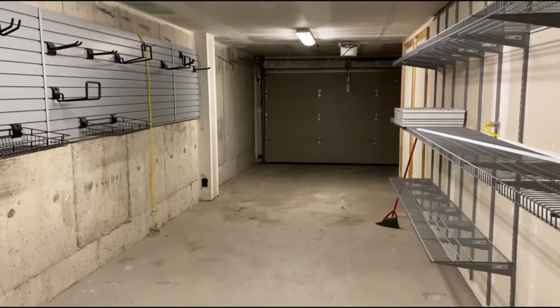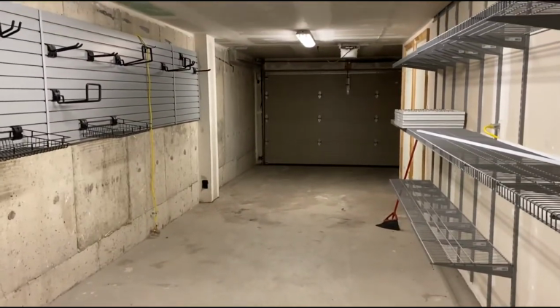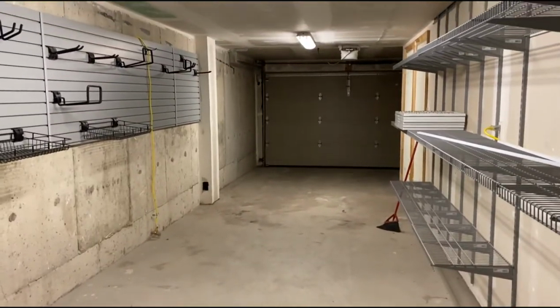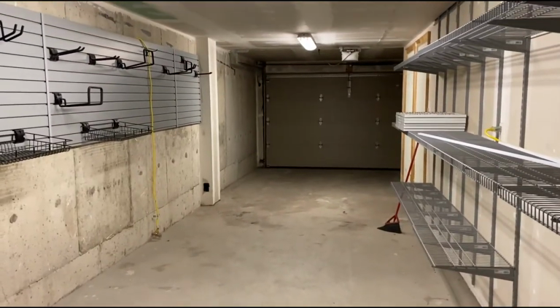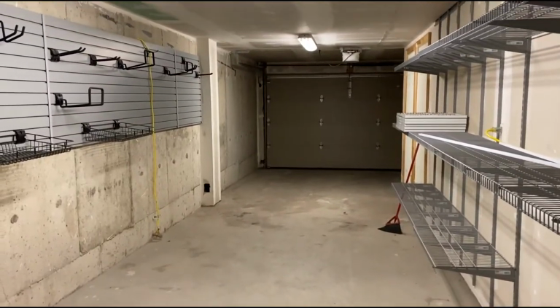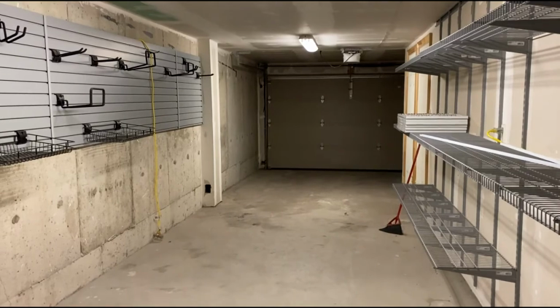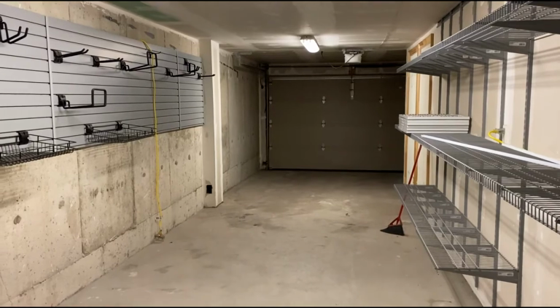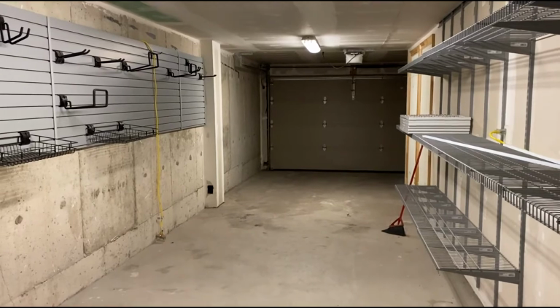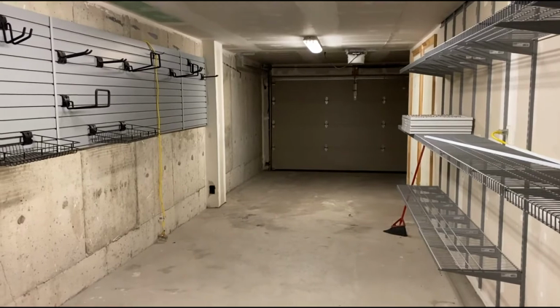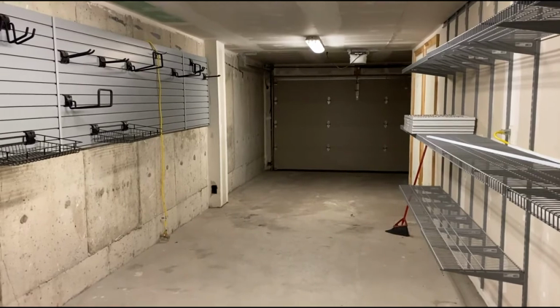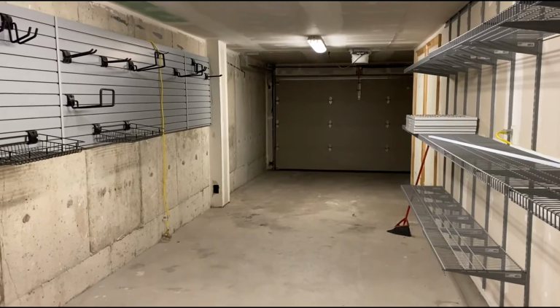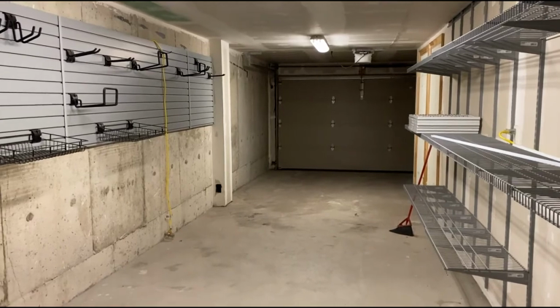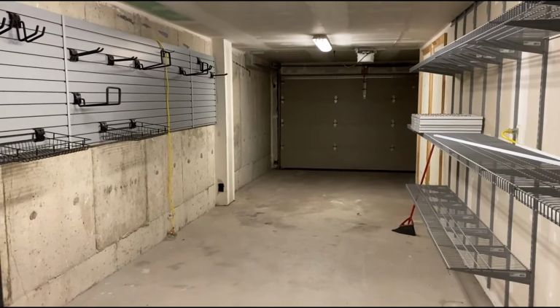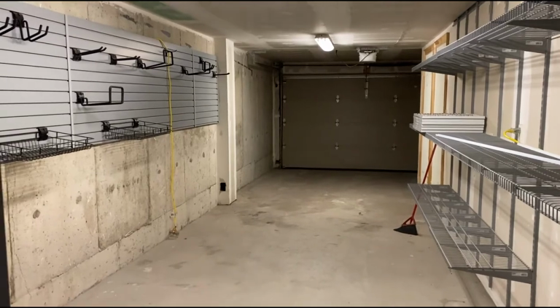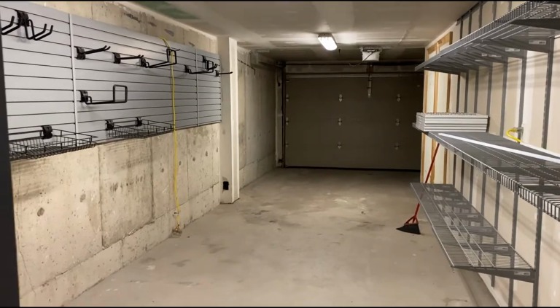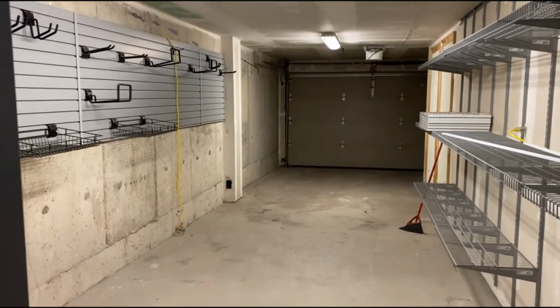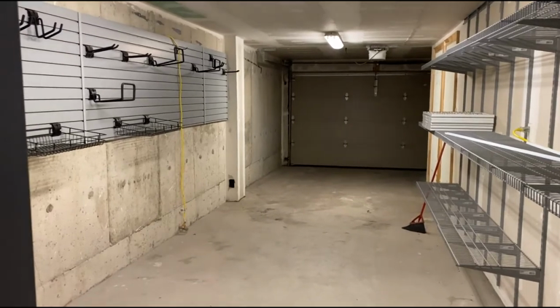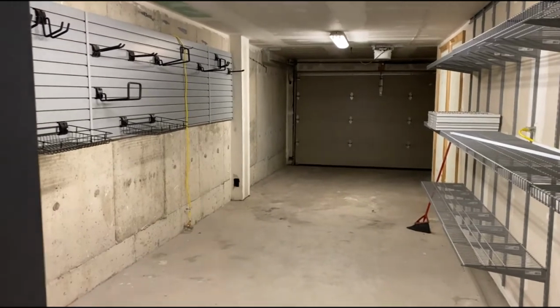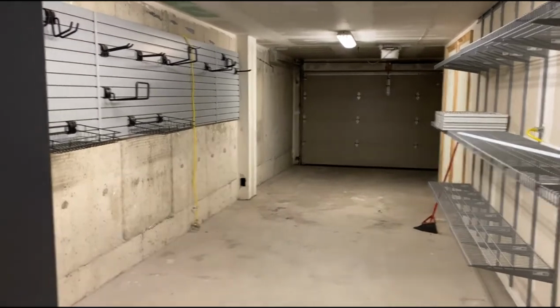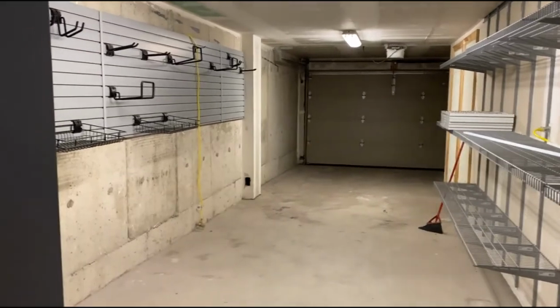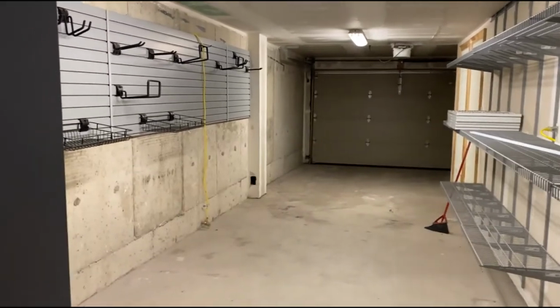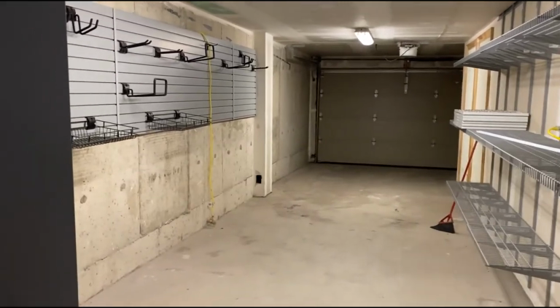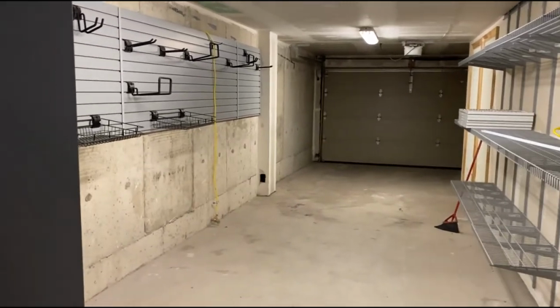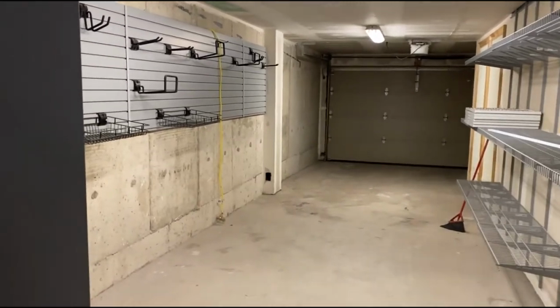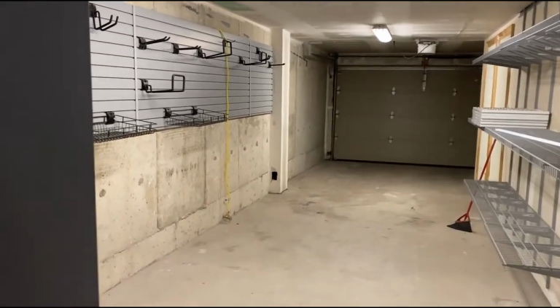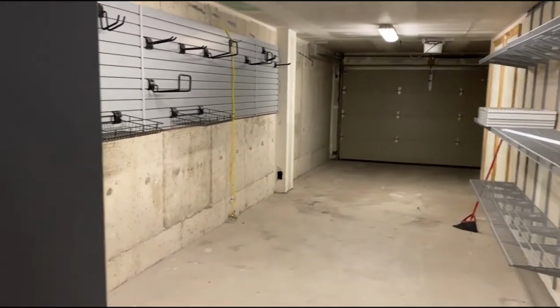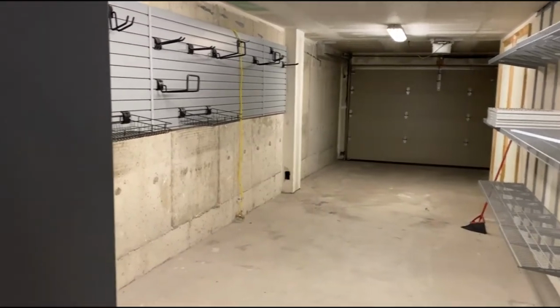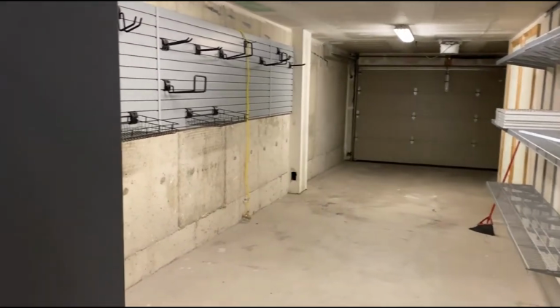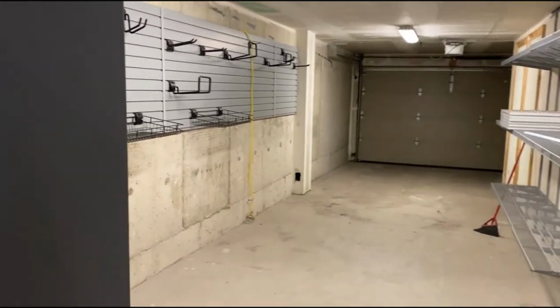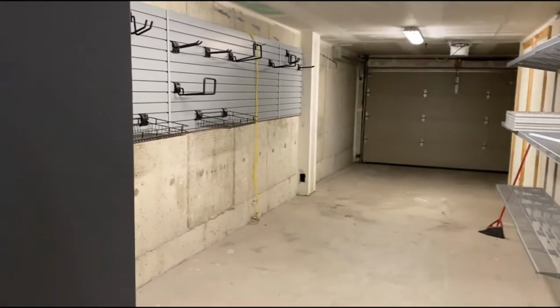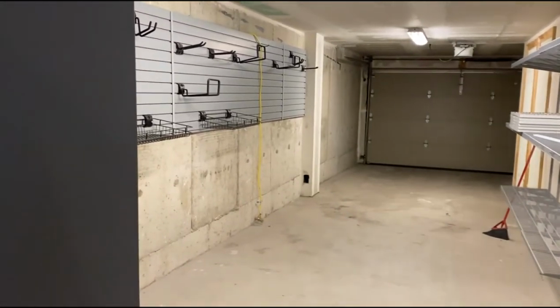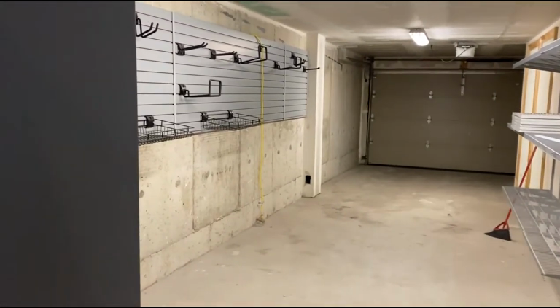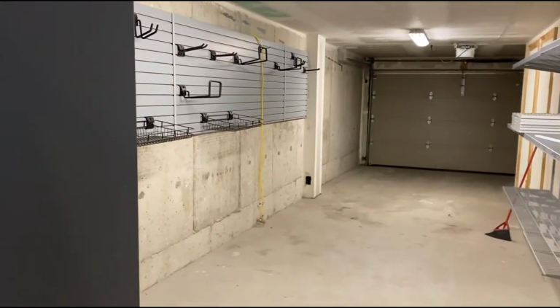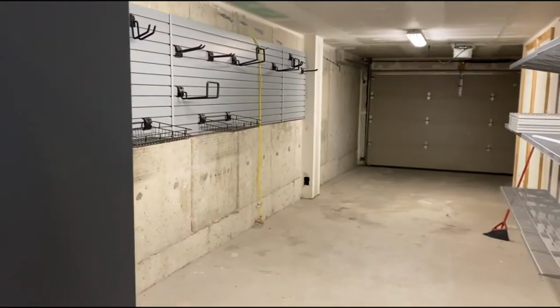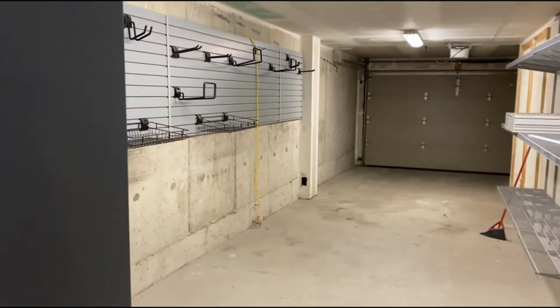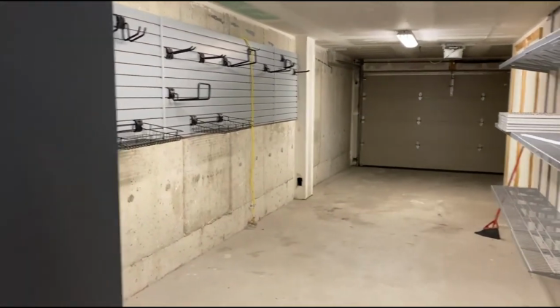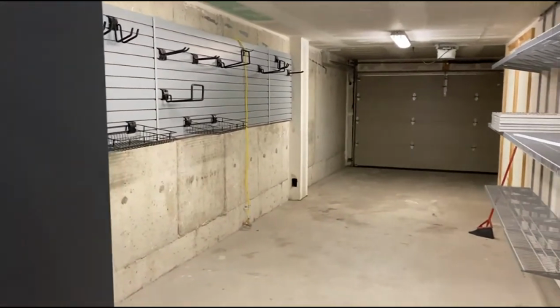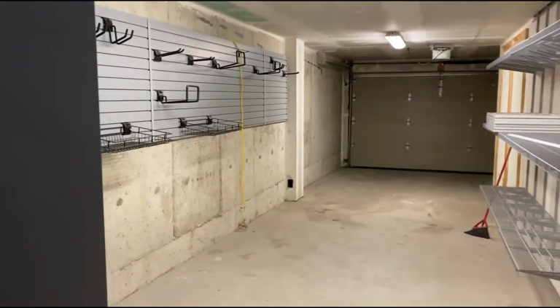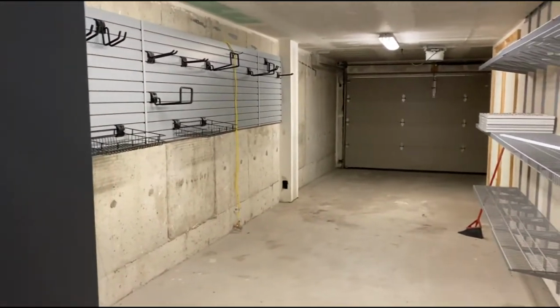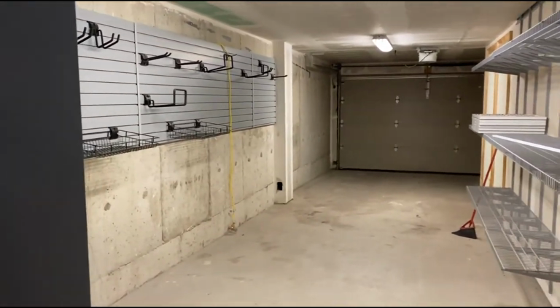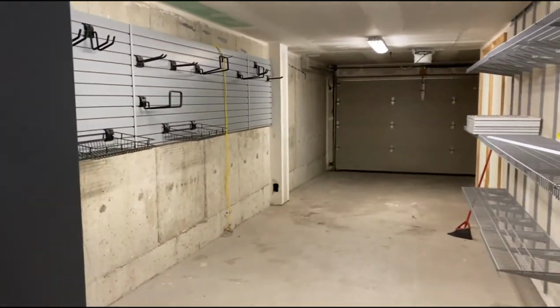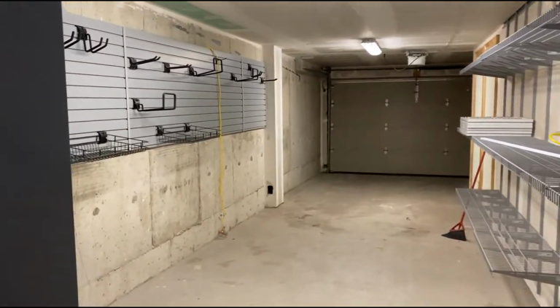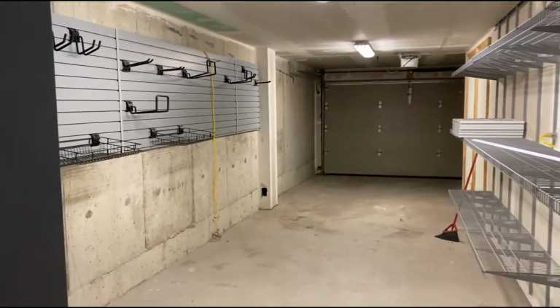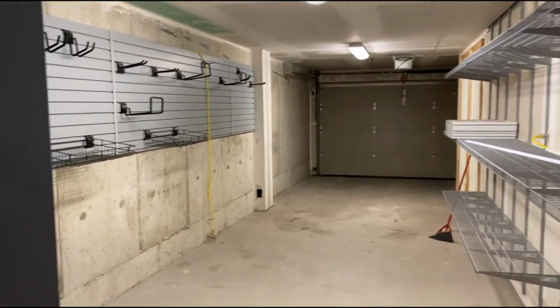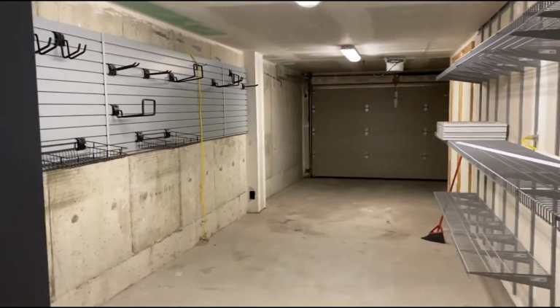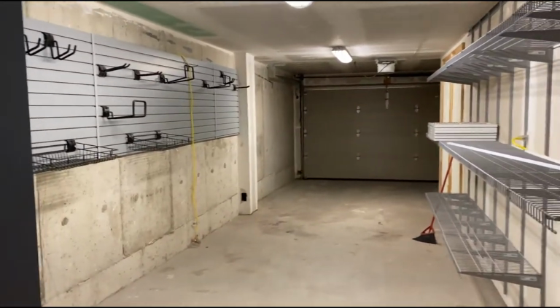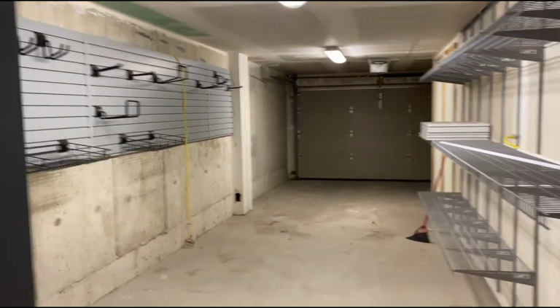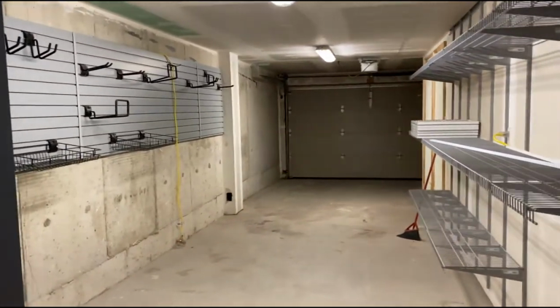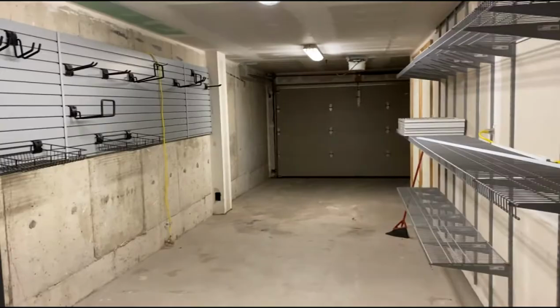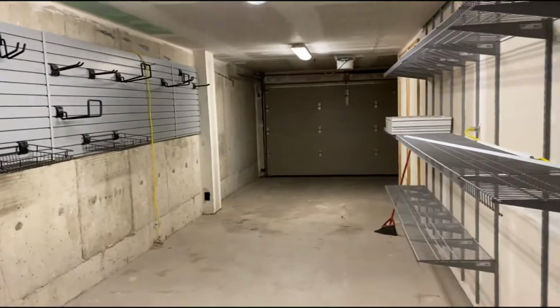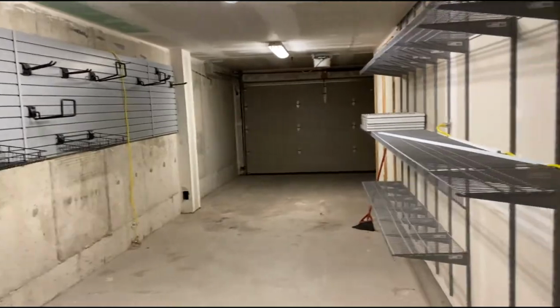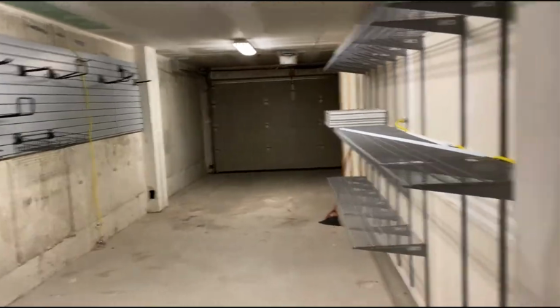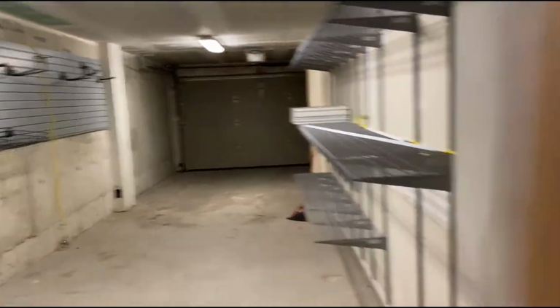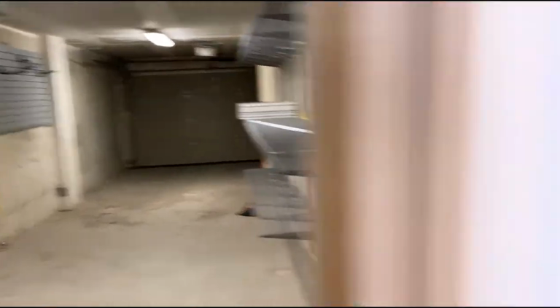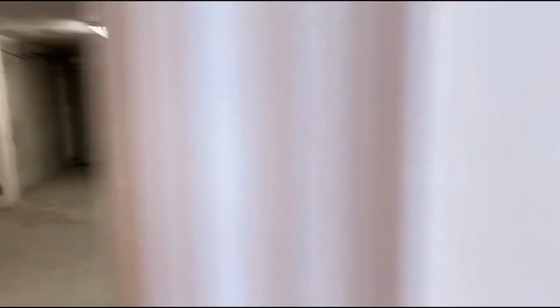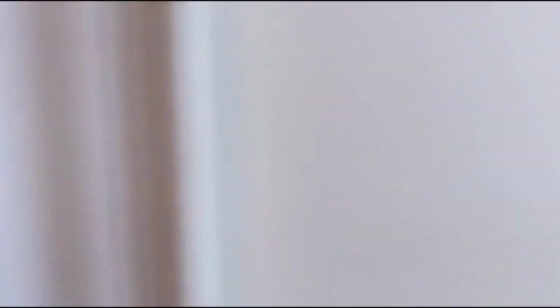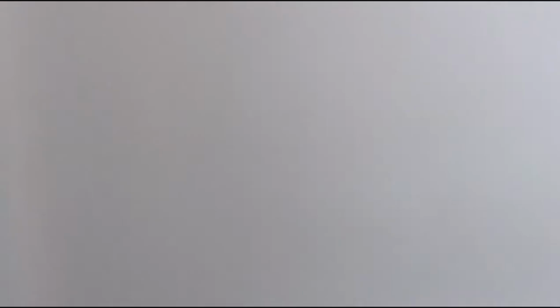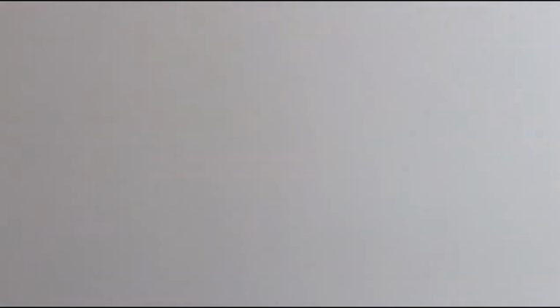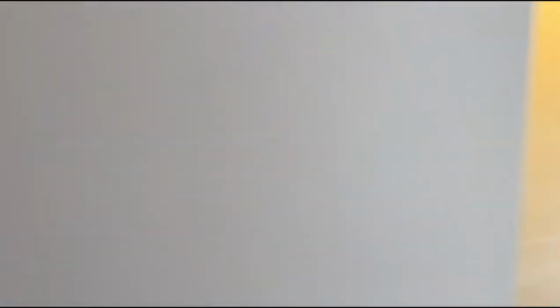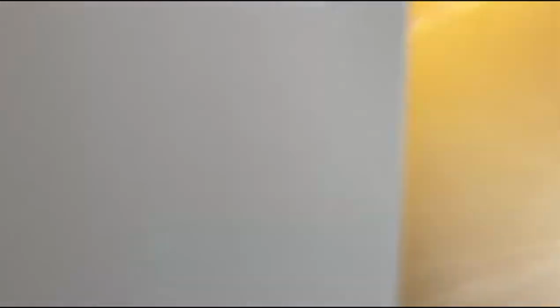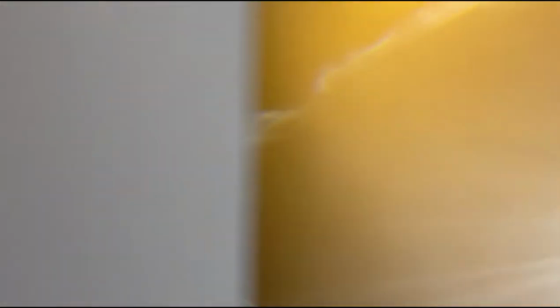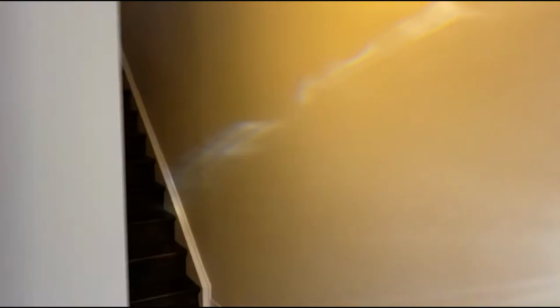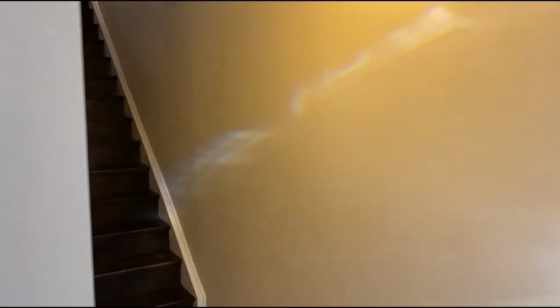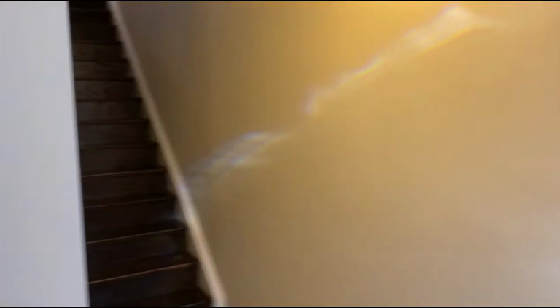This is a double car garage with tandem parking, and lots of storage space in there. You could have a workshop in there if you wanted.